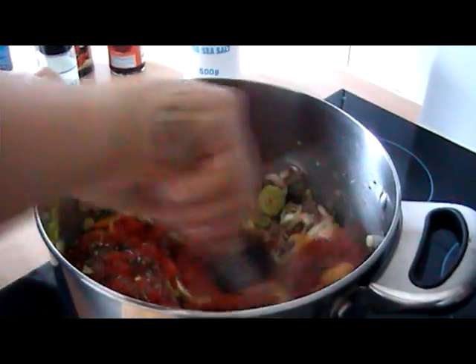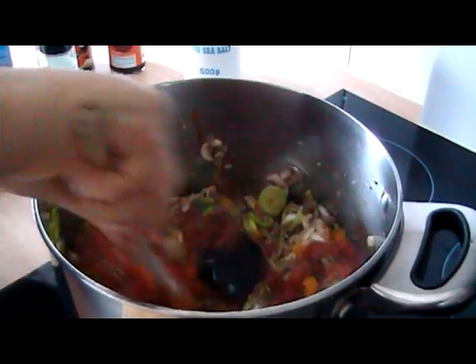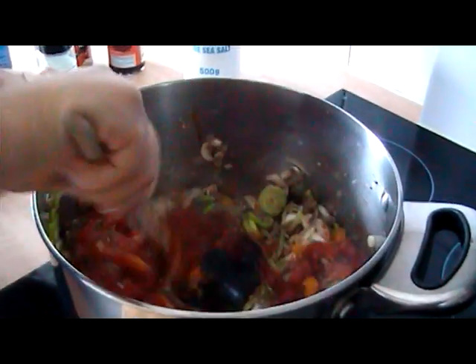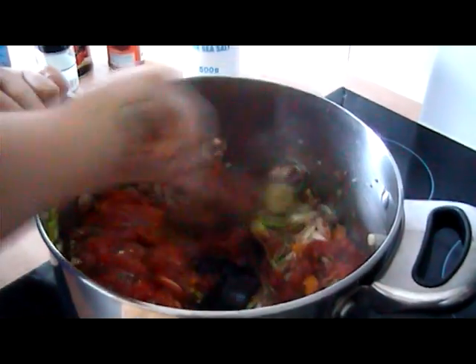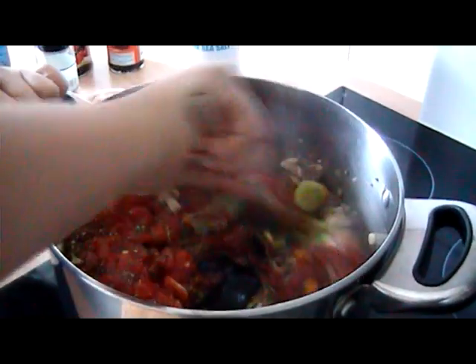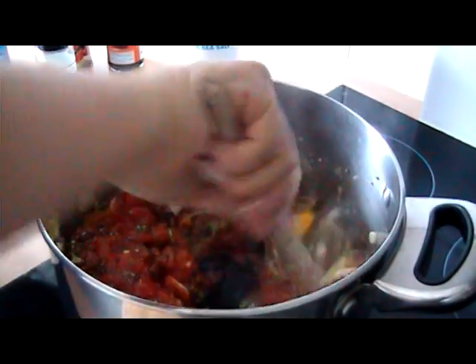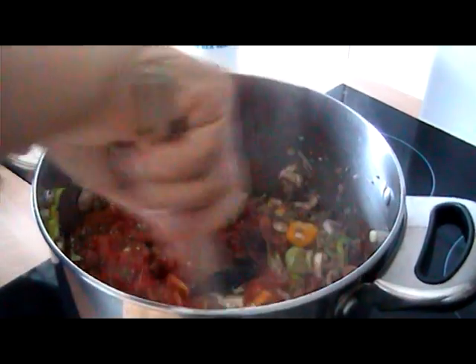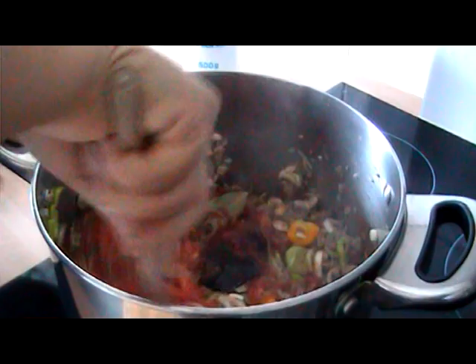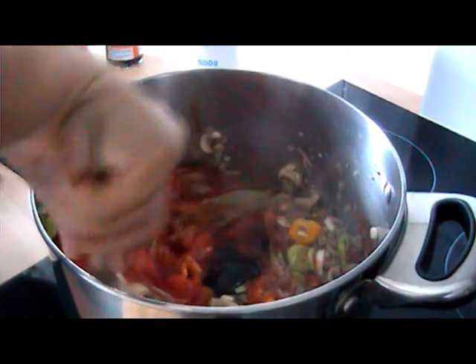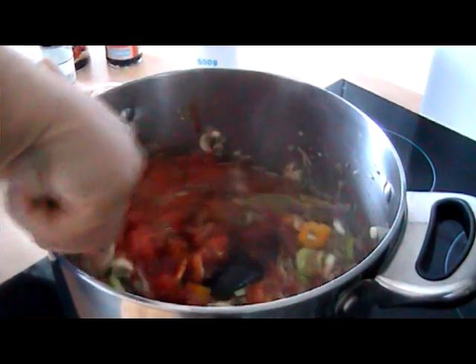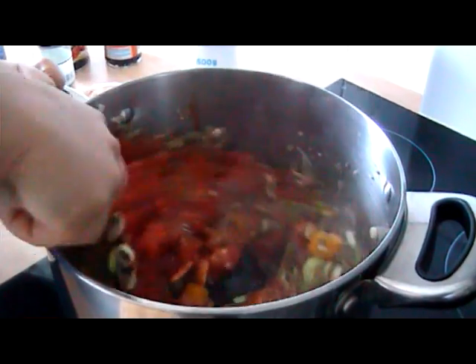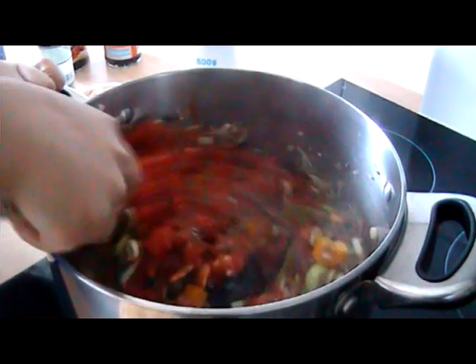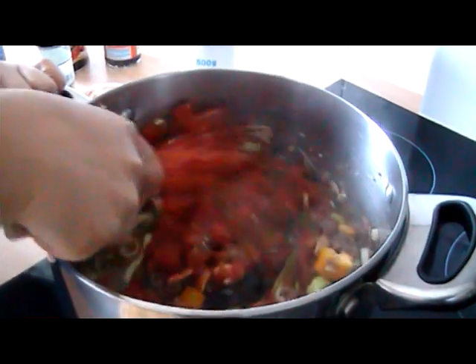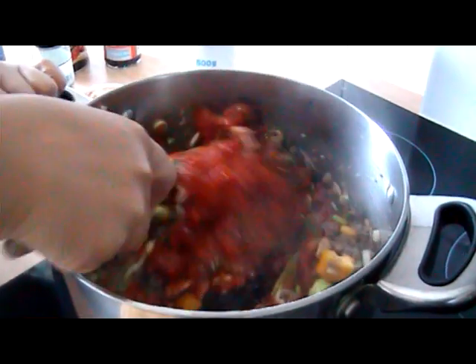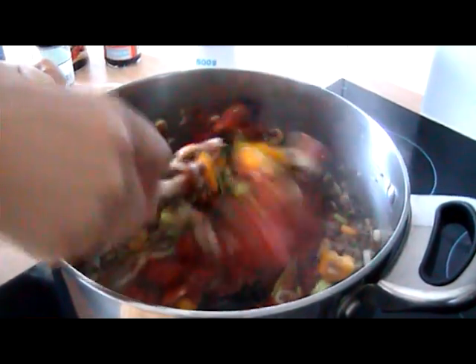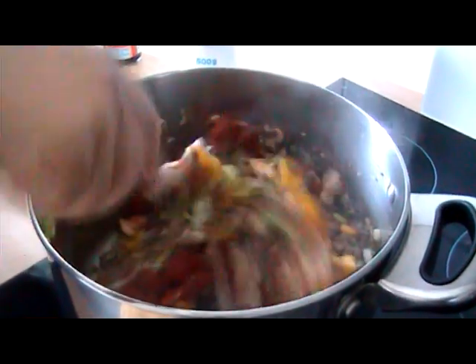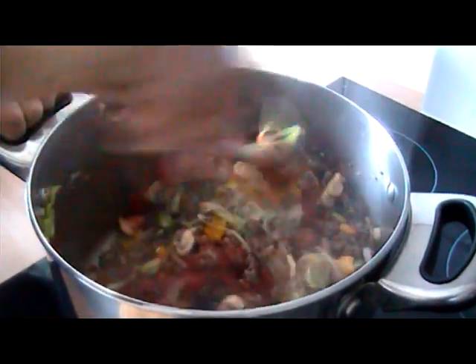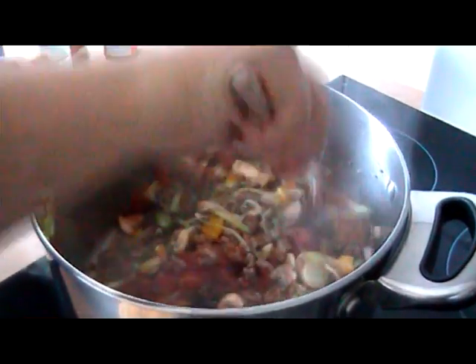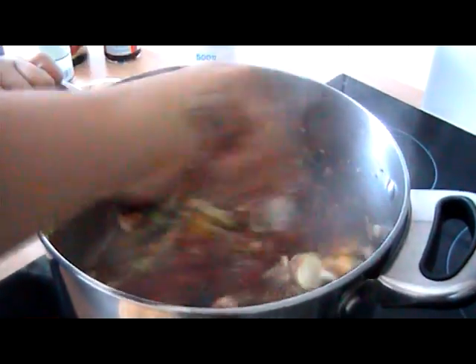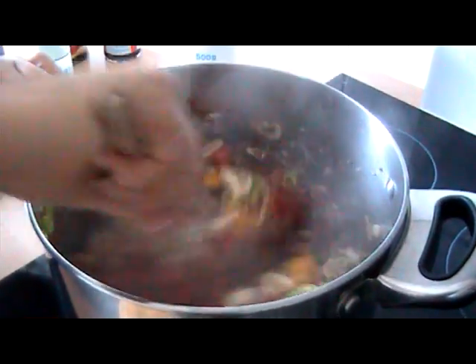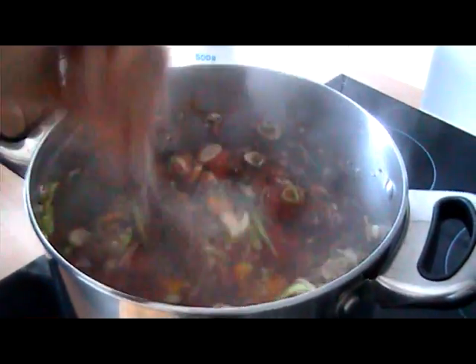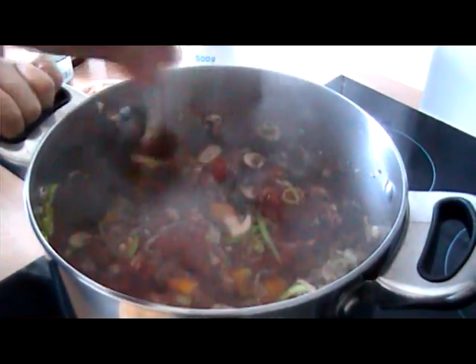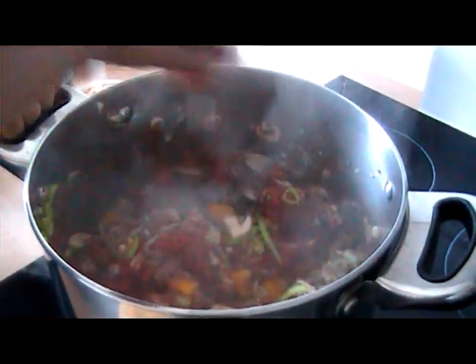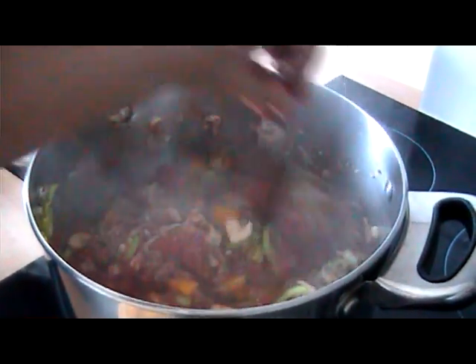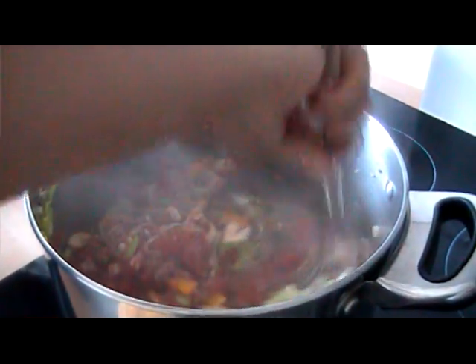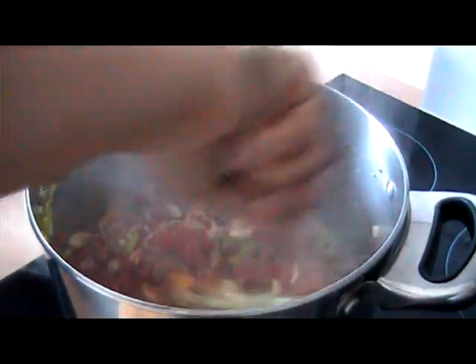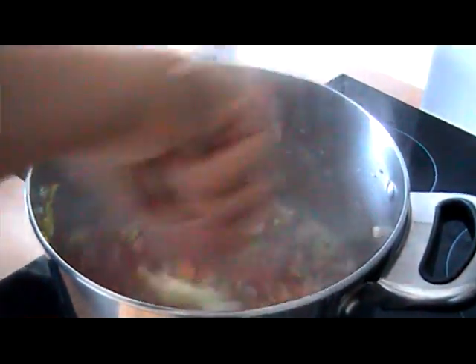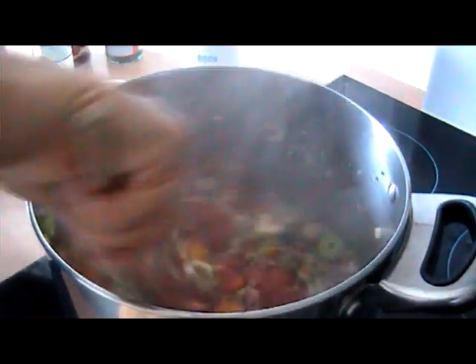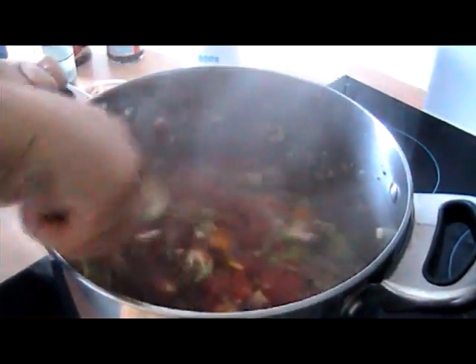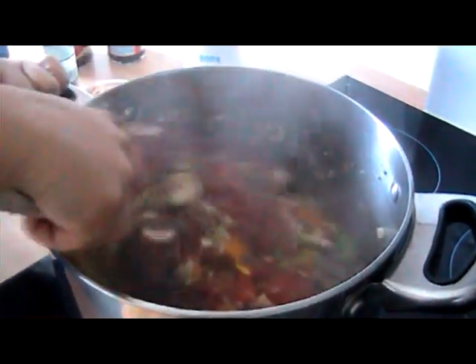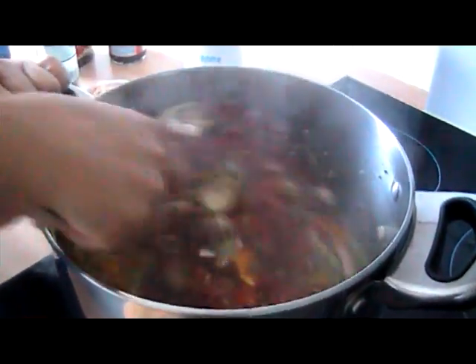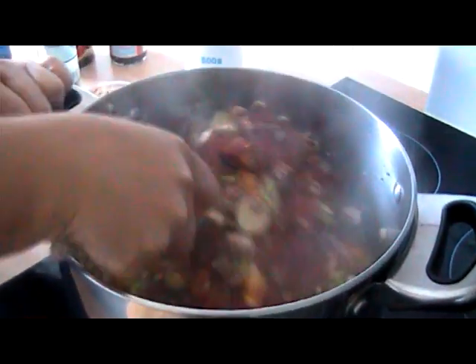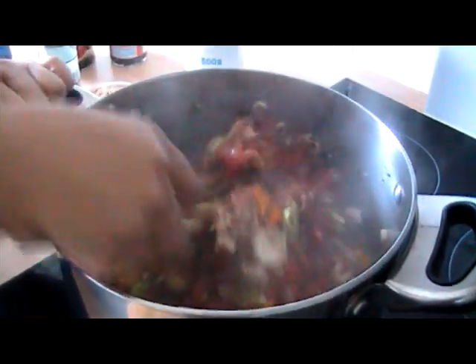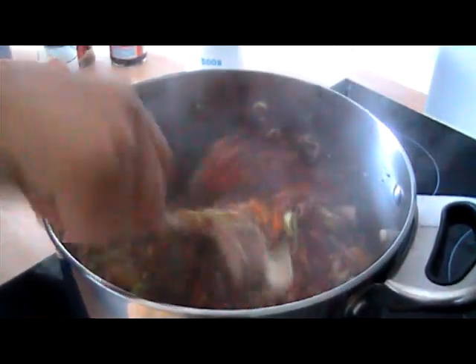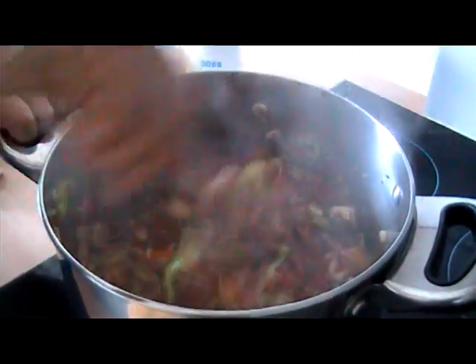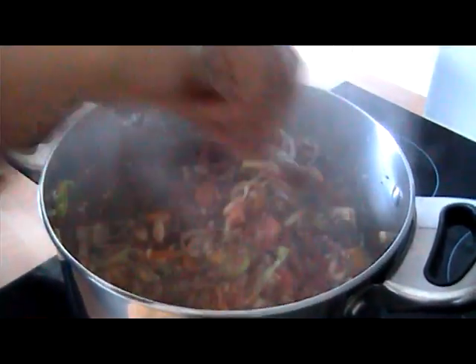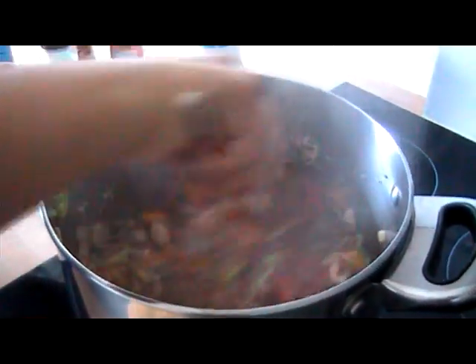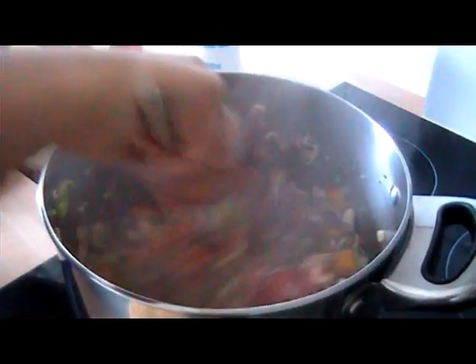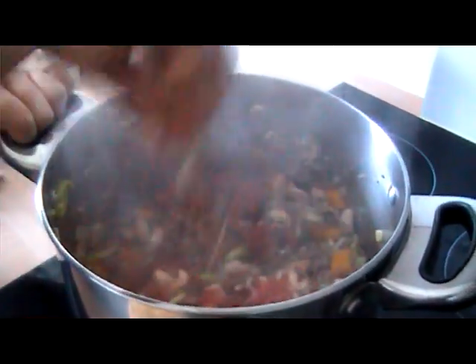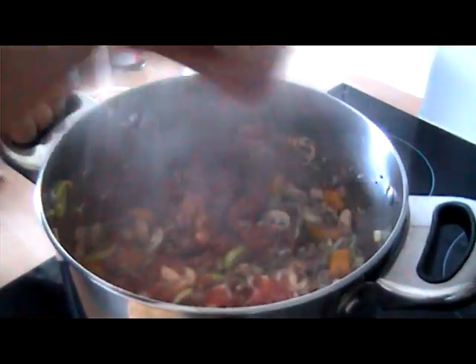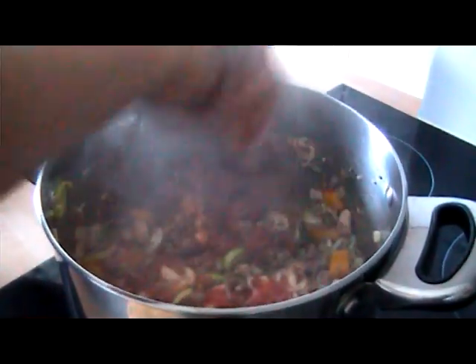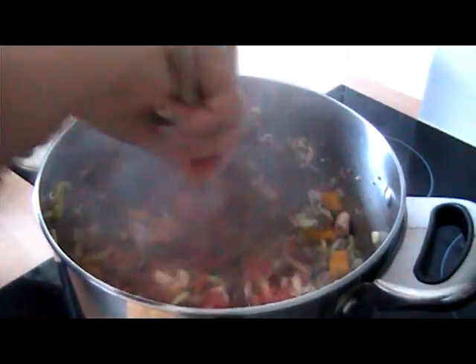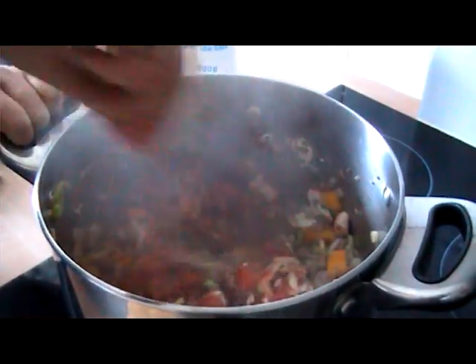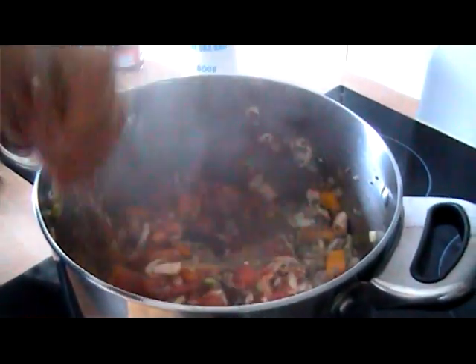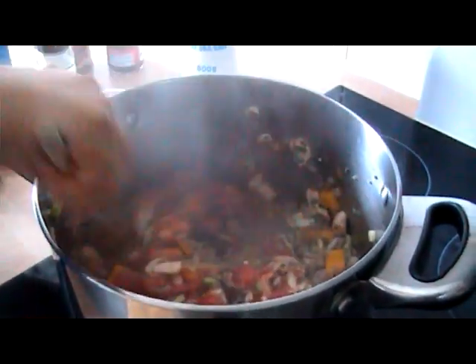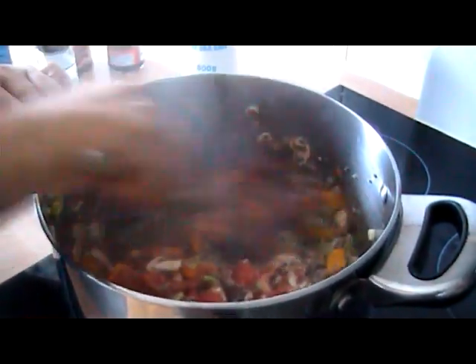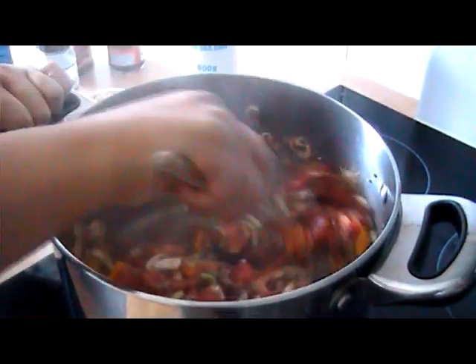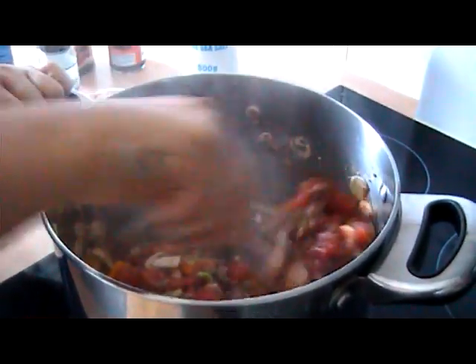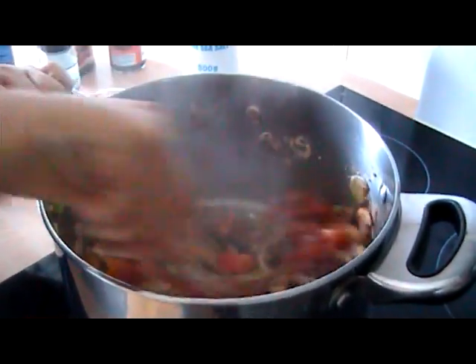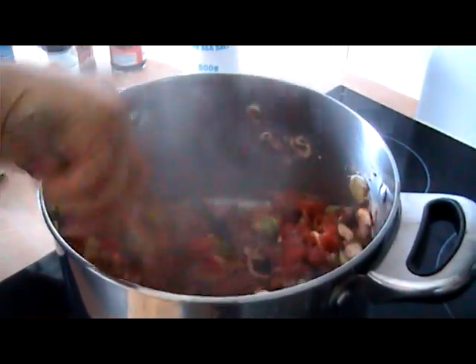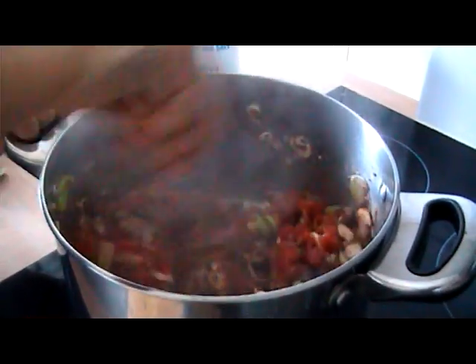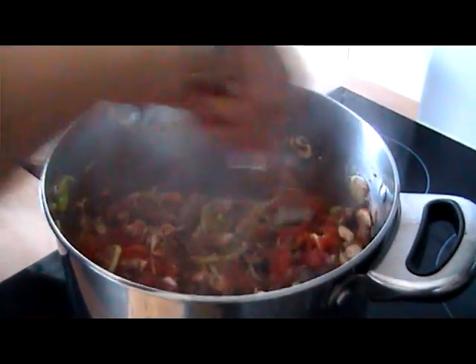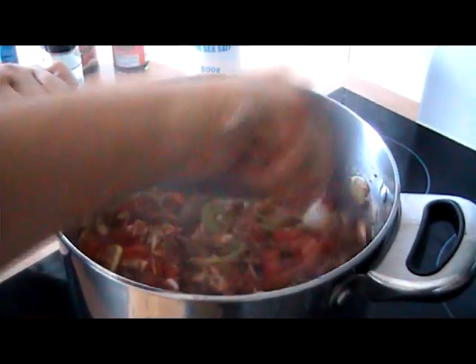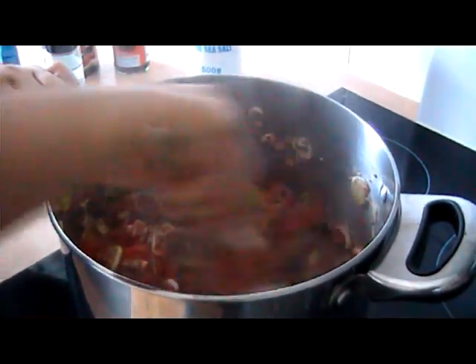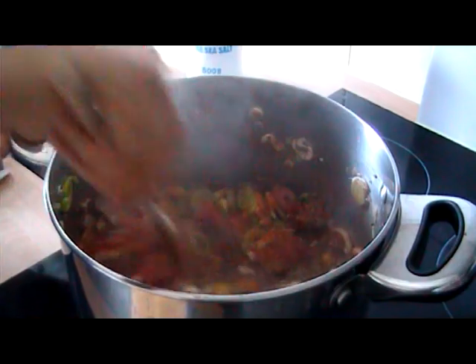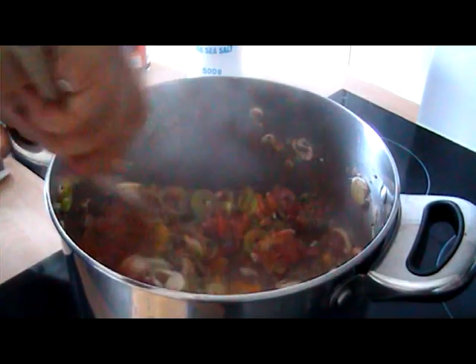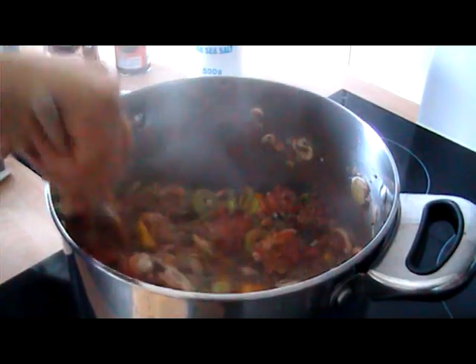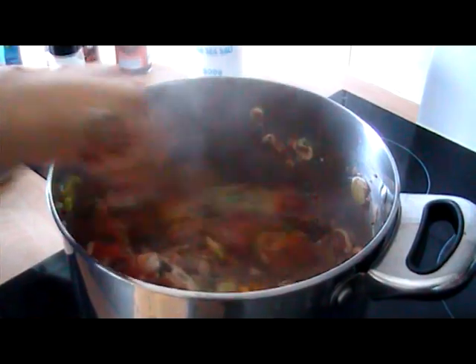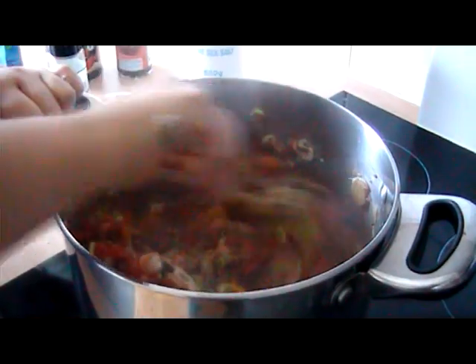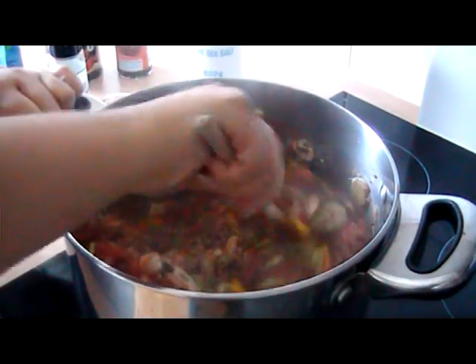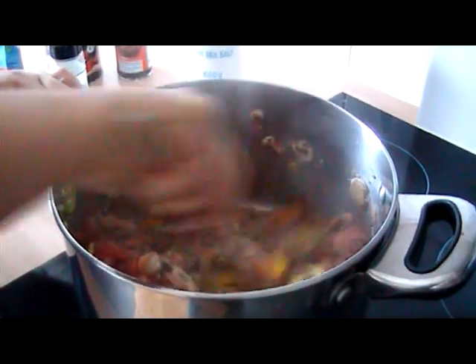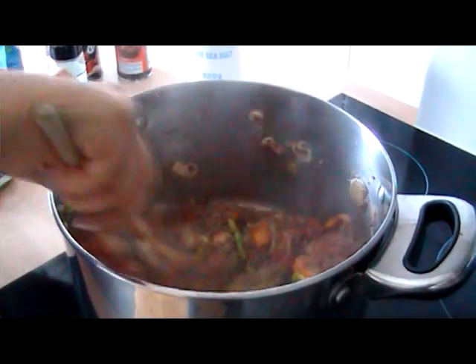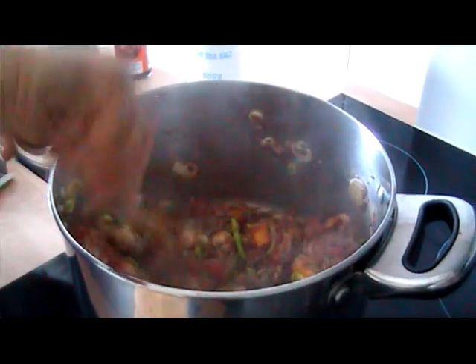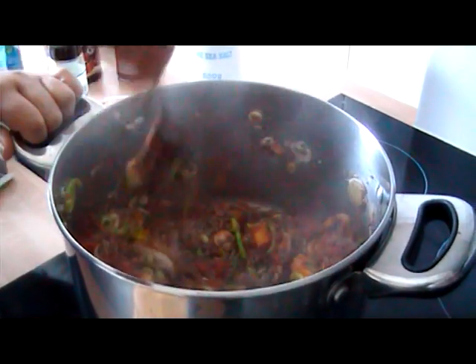Give that all a good mix up, put the lid on and then just let that cook down for about 10 to 15 minutes.